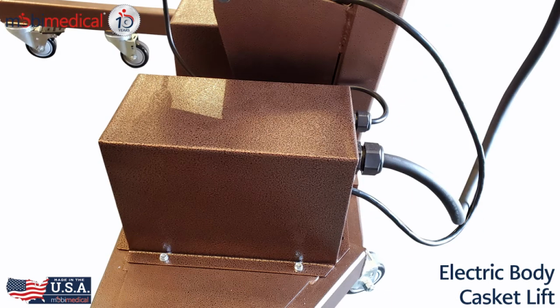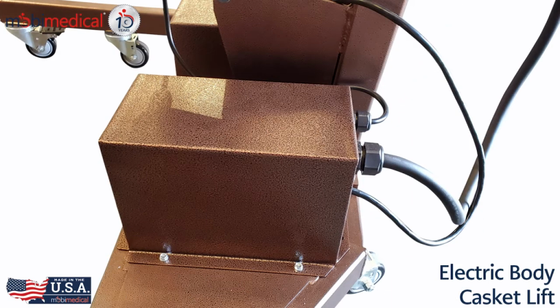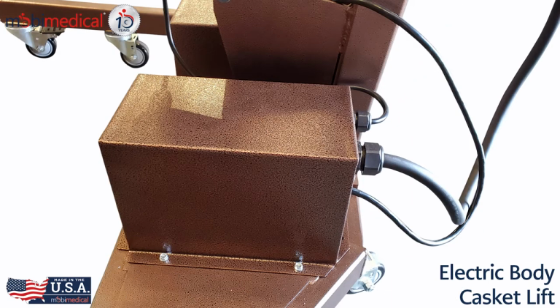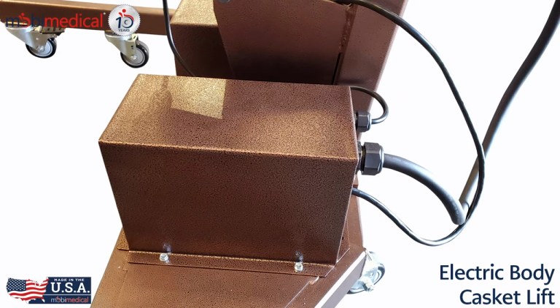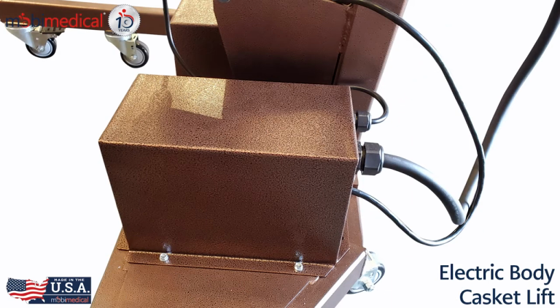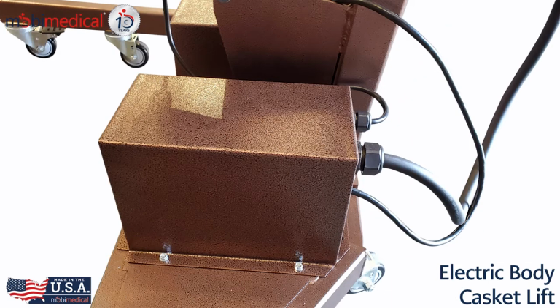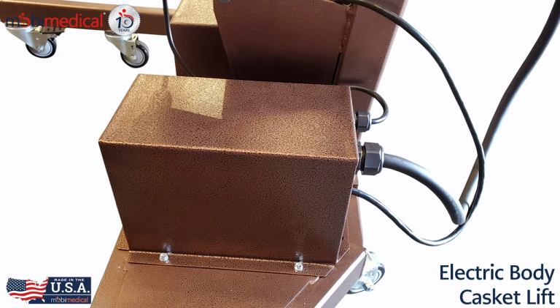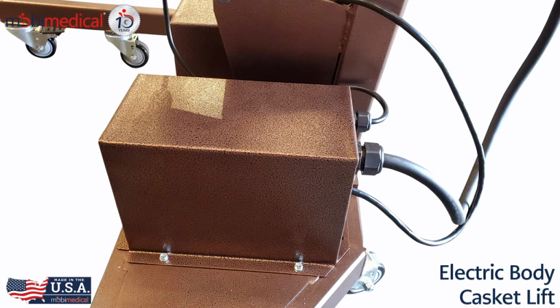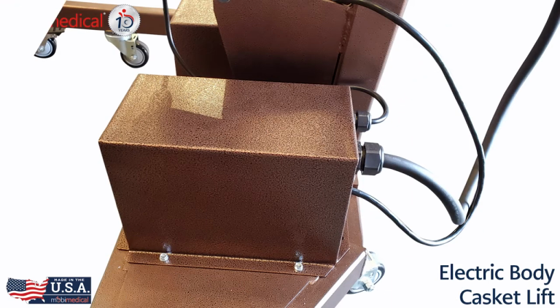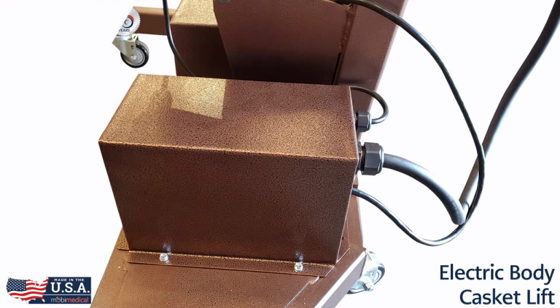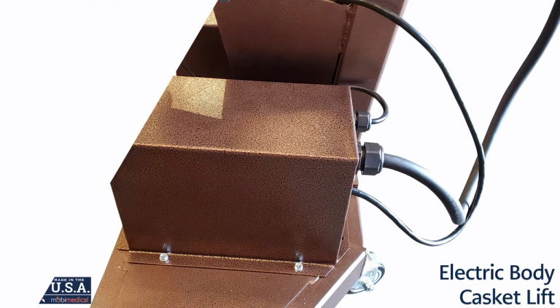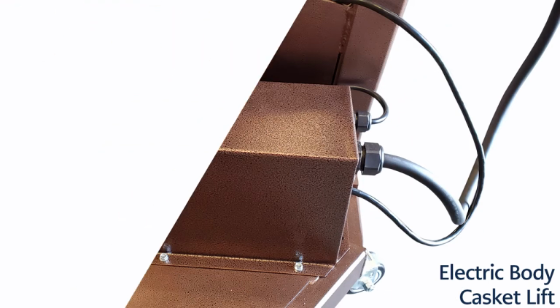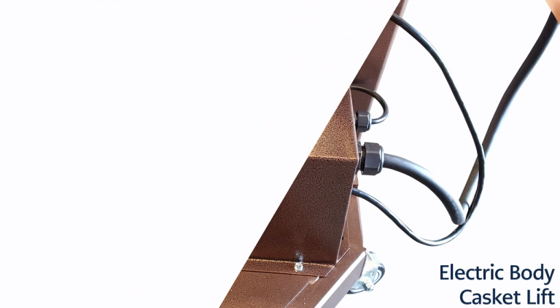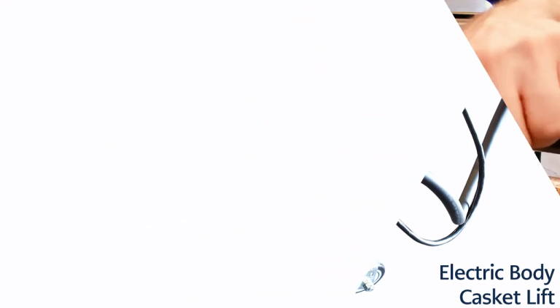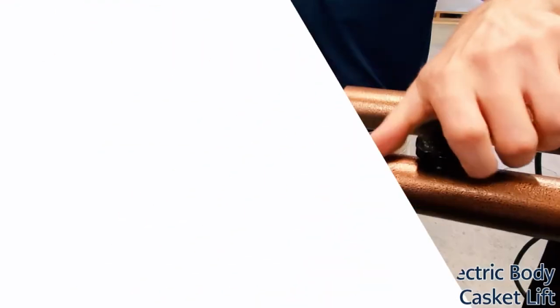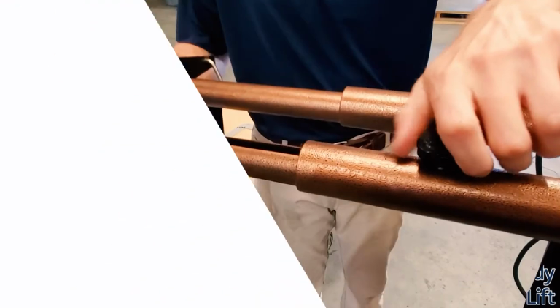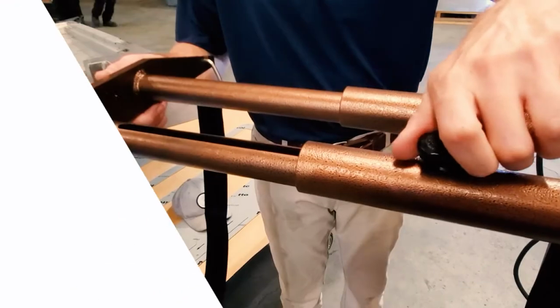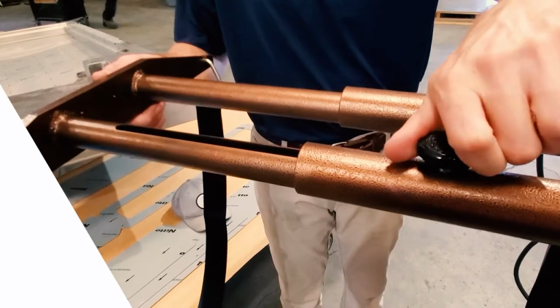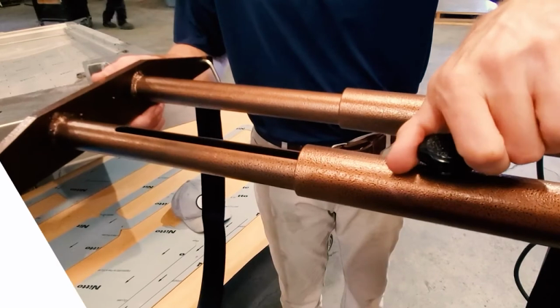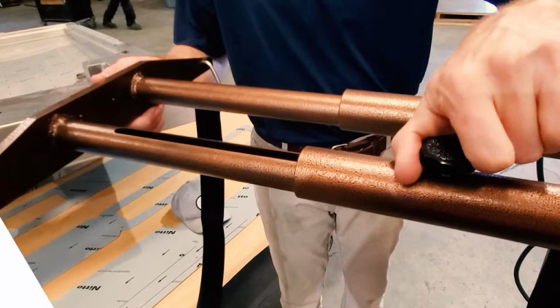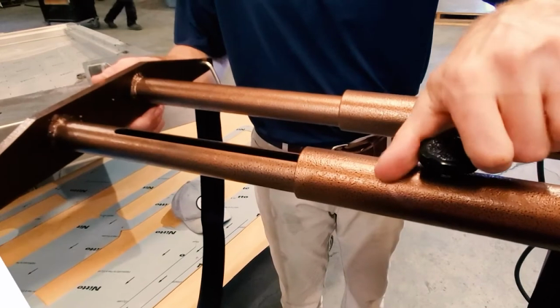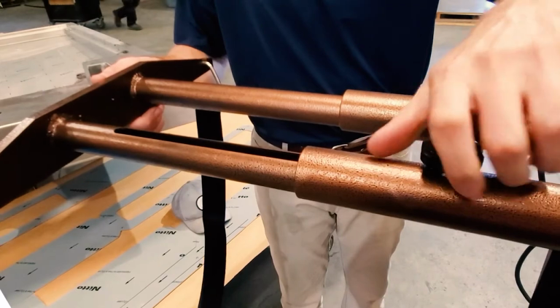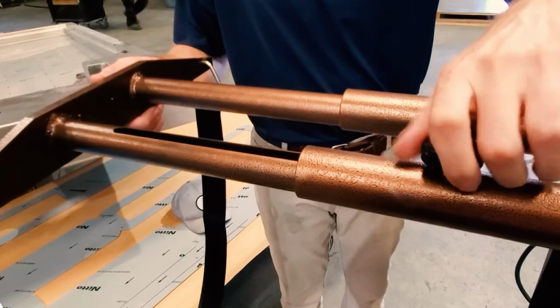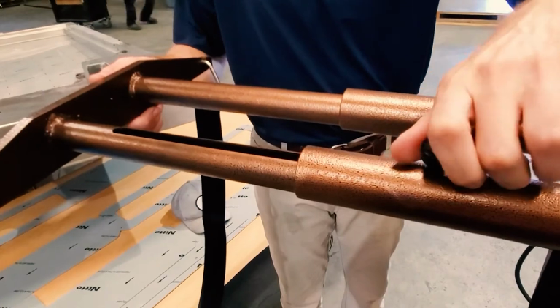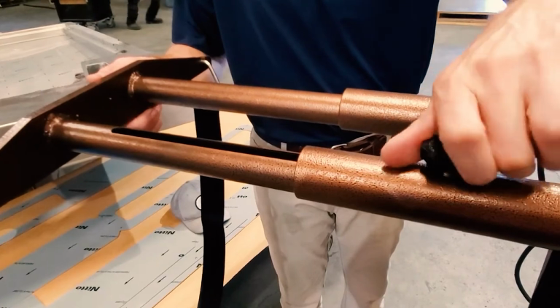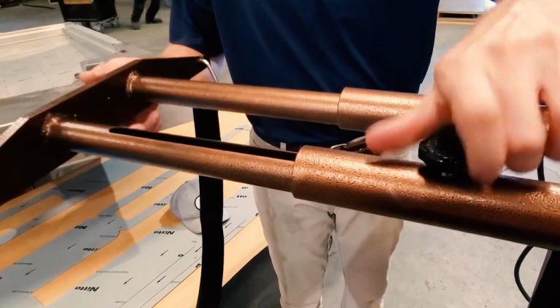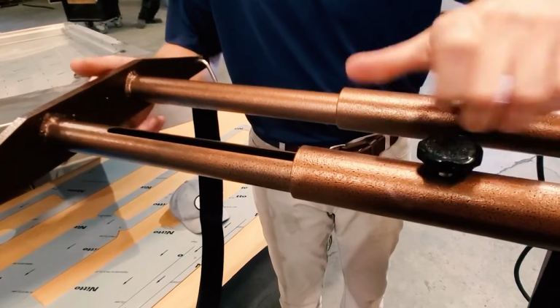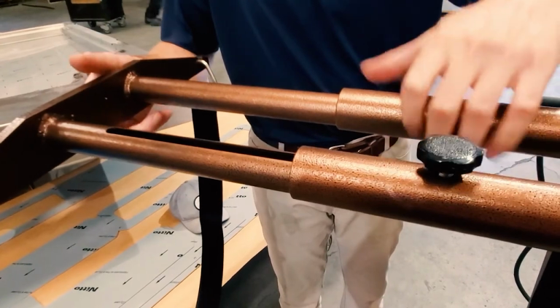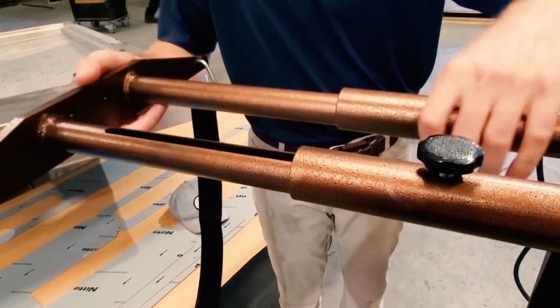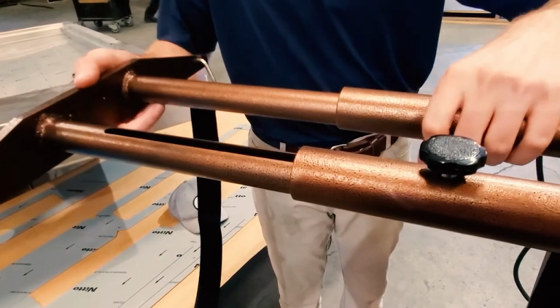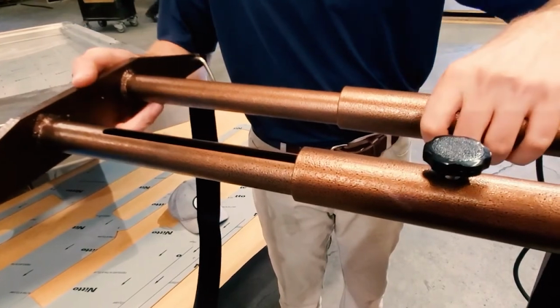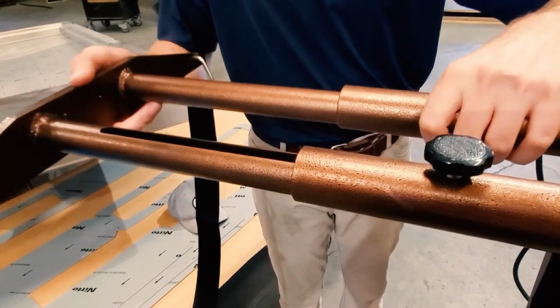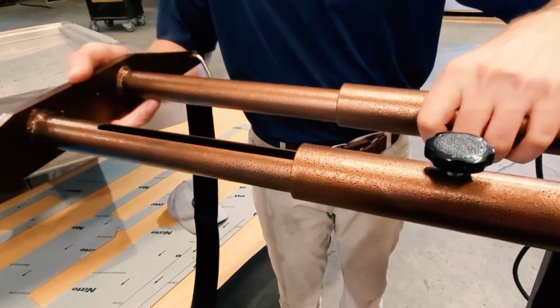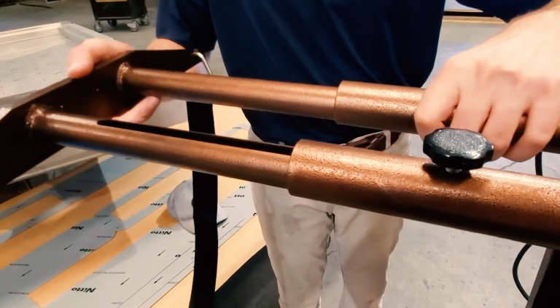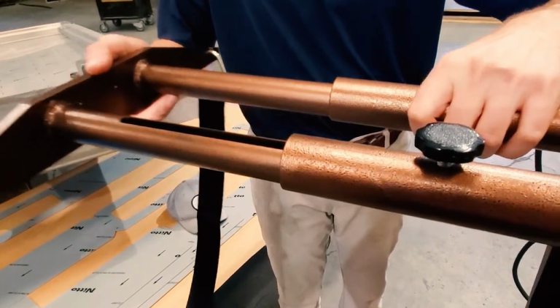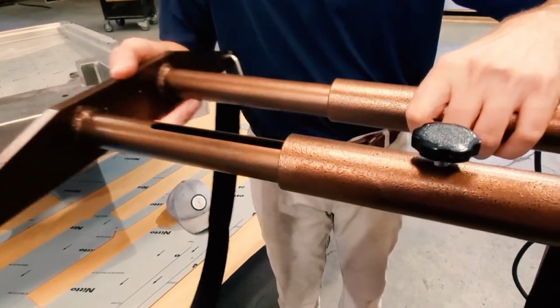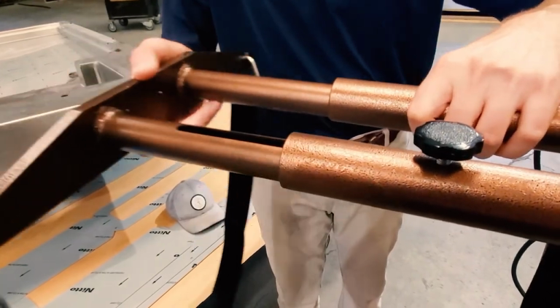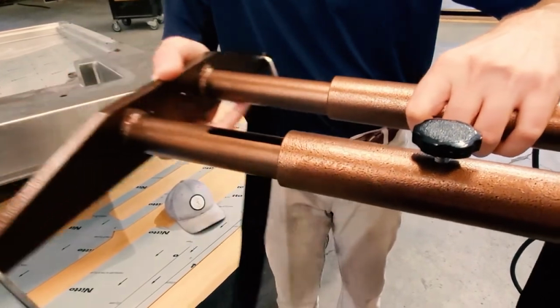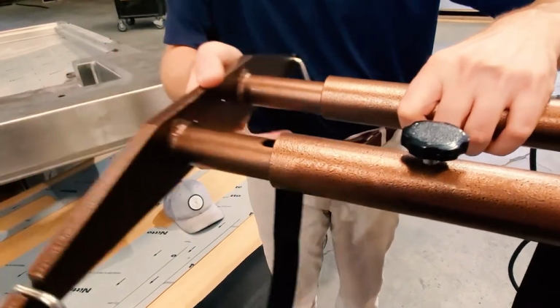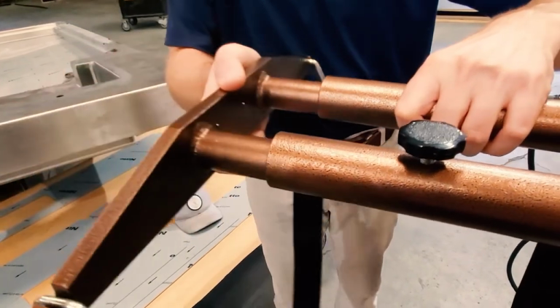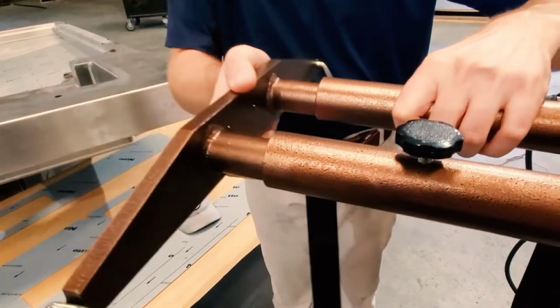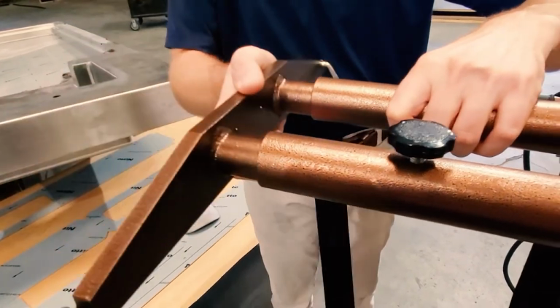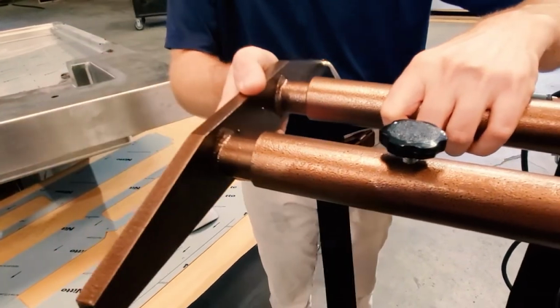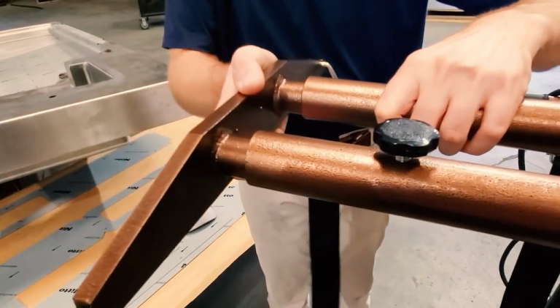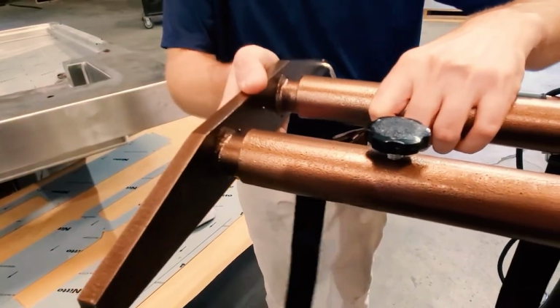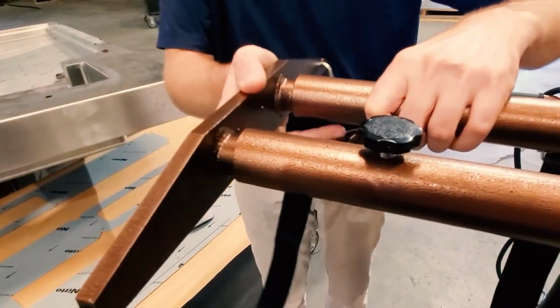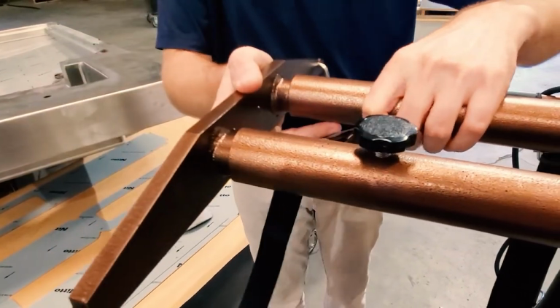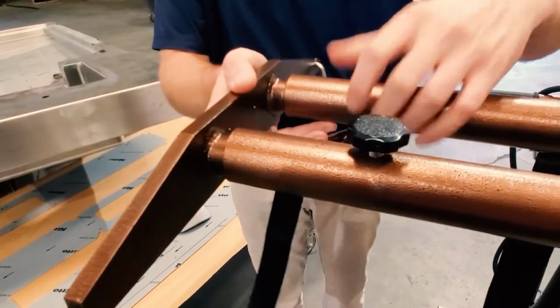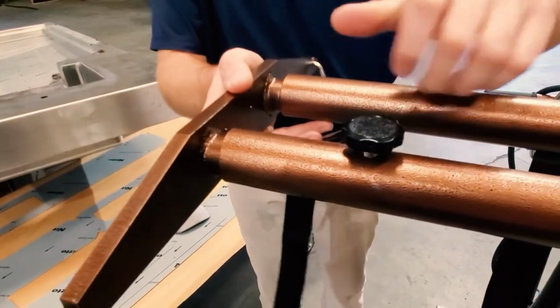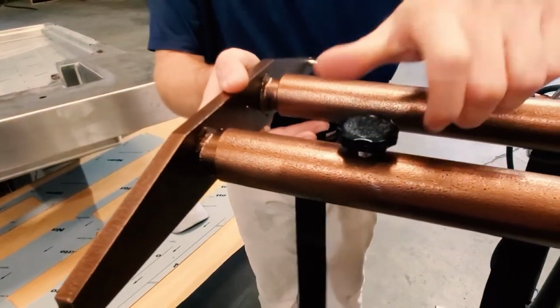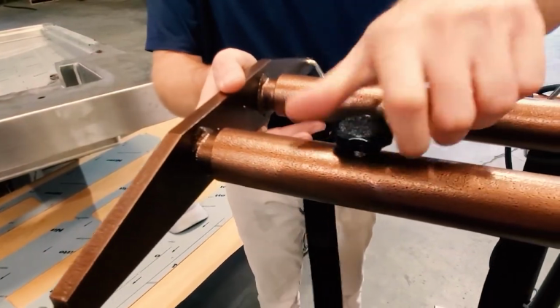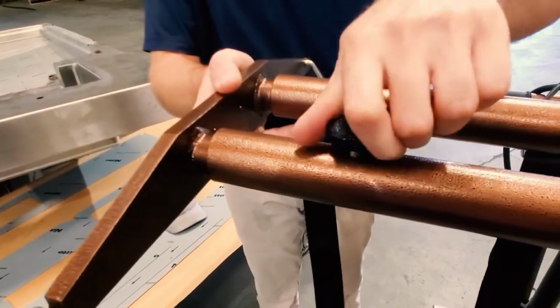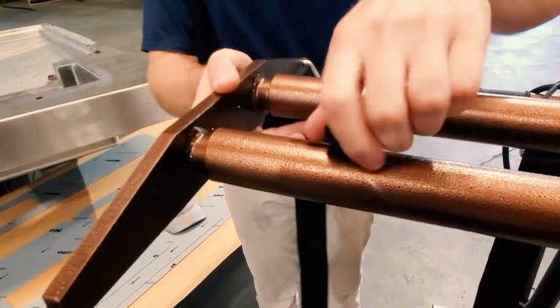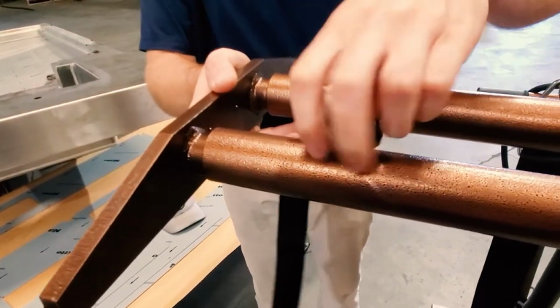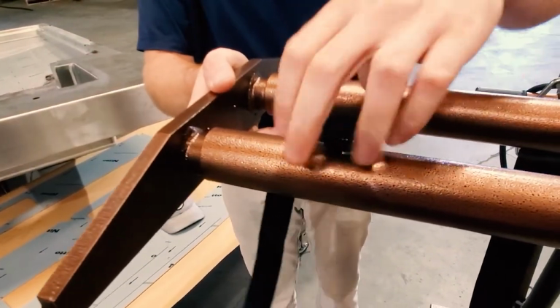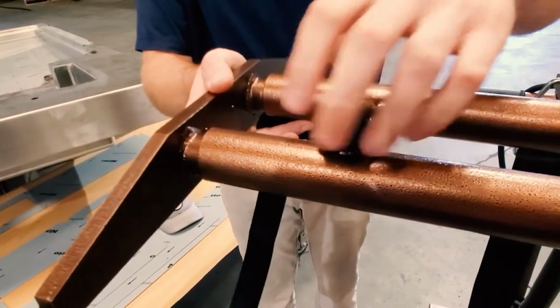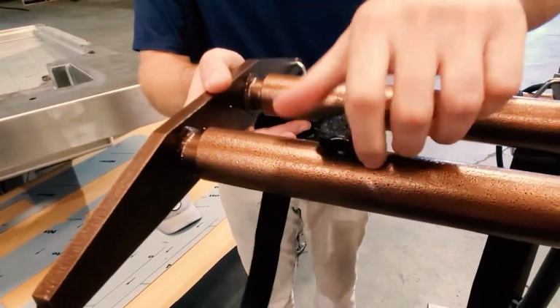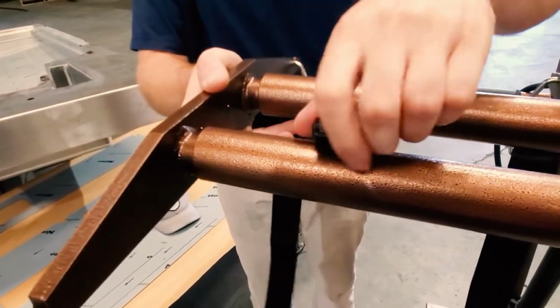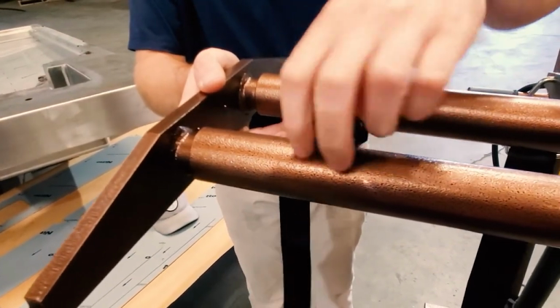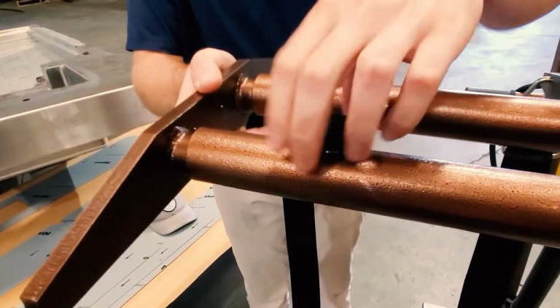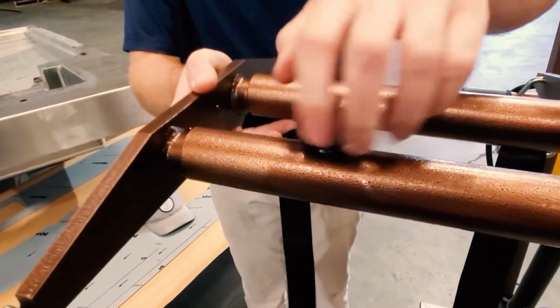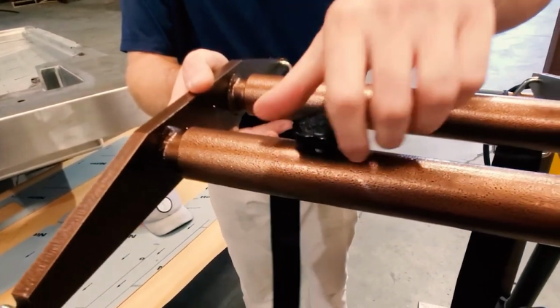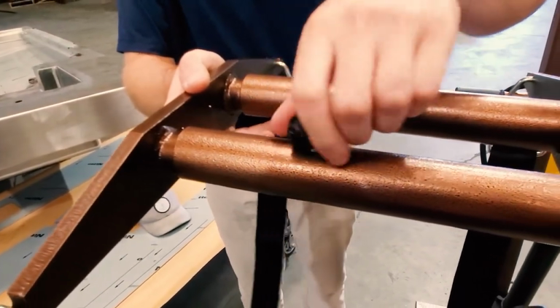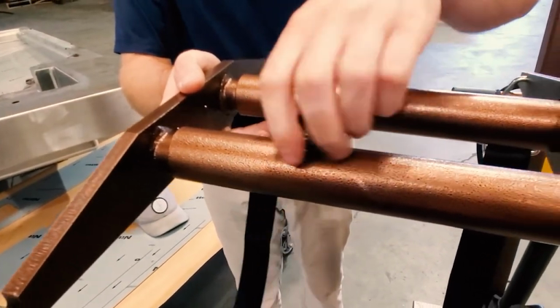With a 900-pound weight capacity, adjustable slats, and straps, this lift will handle just about anything you need to move.